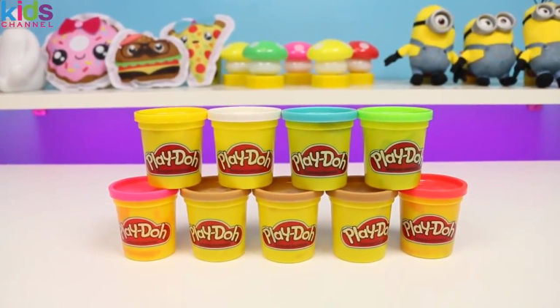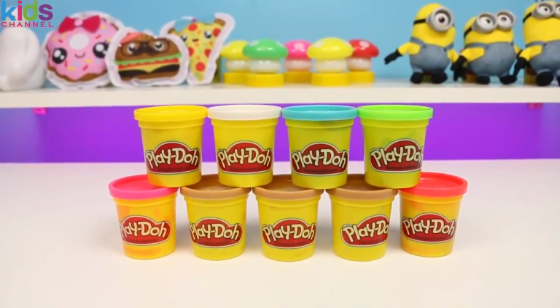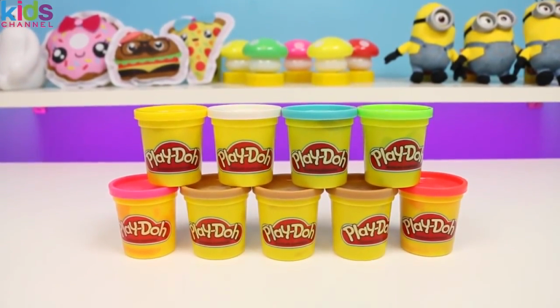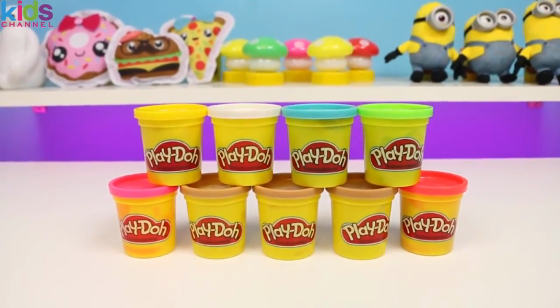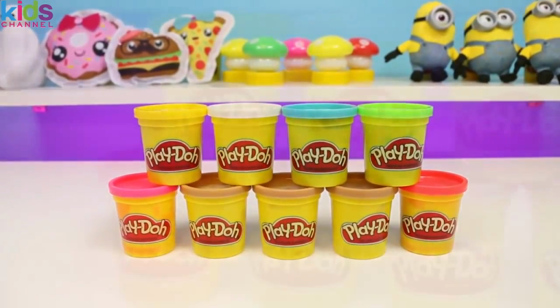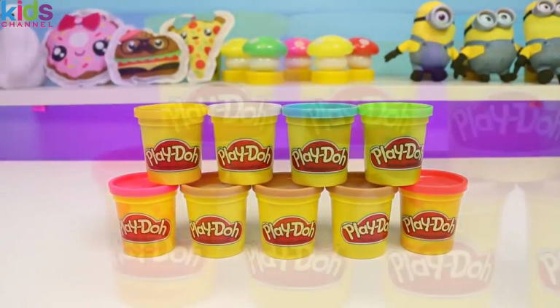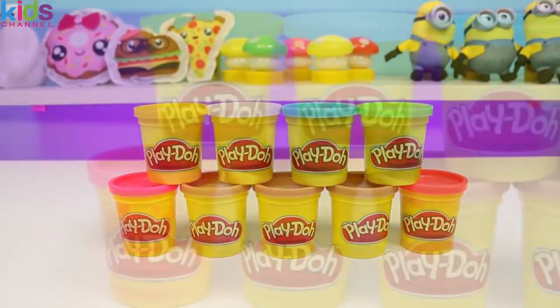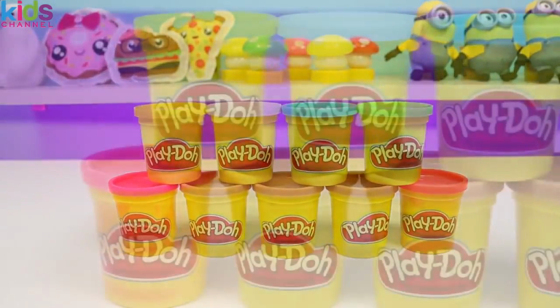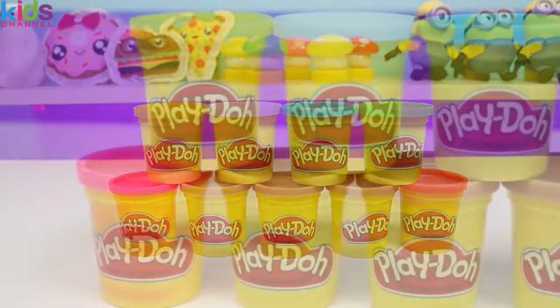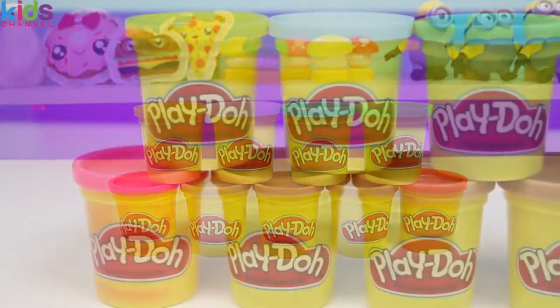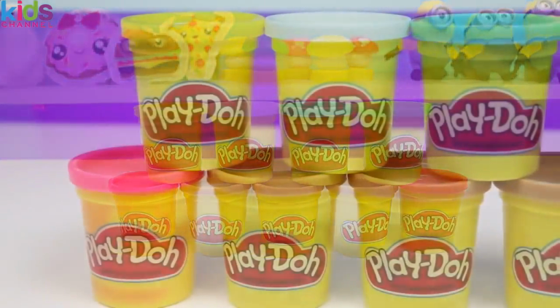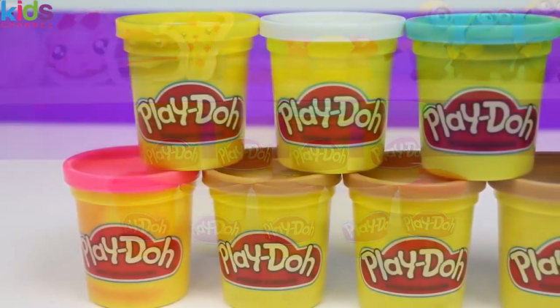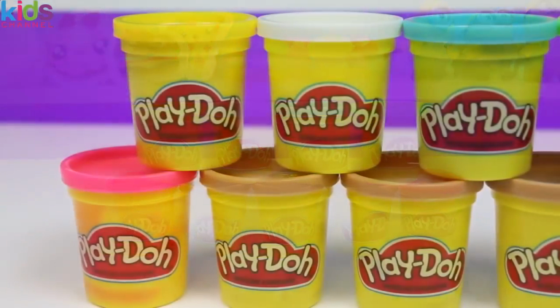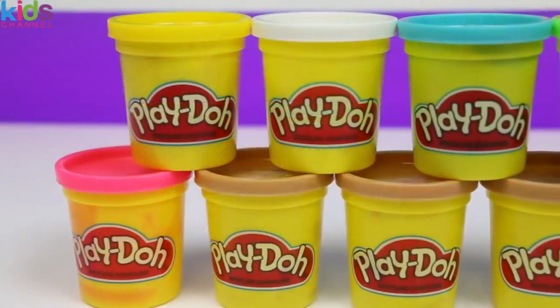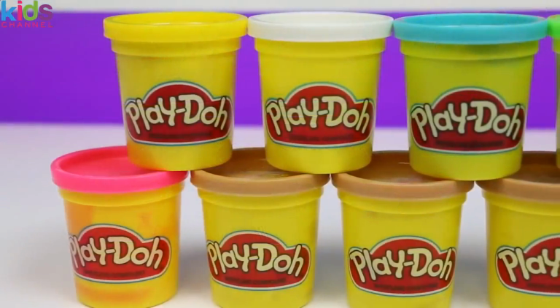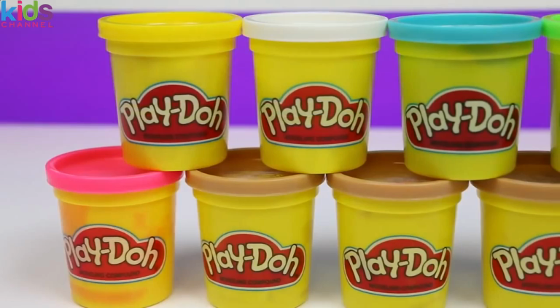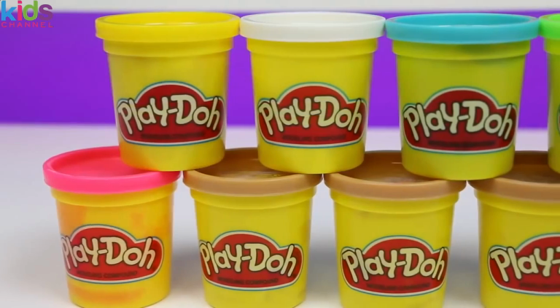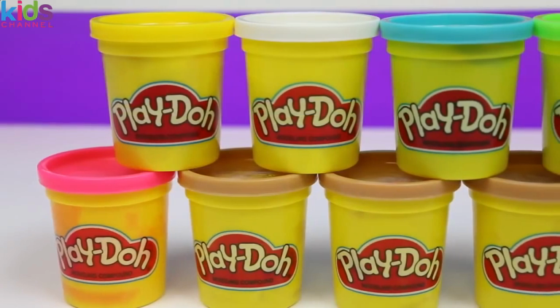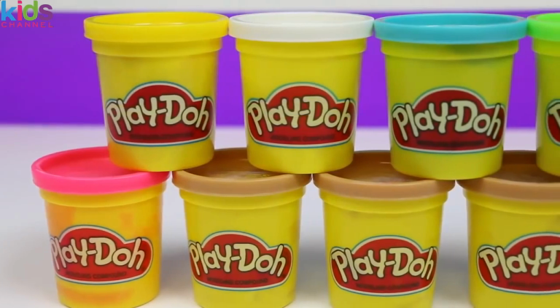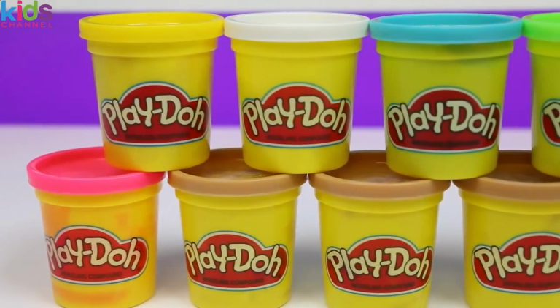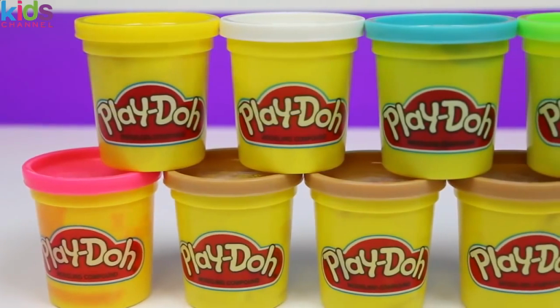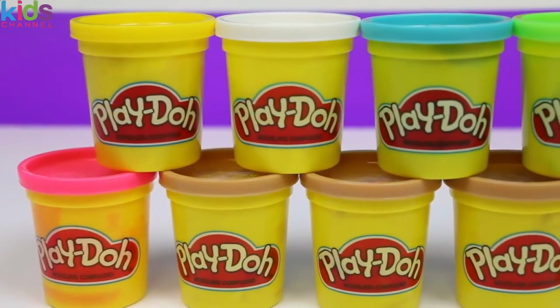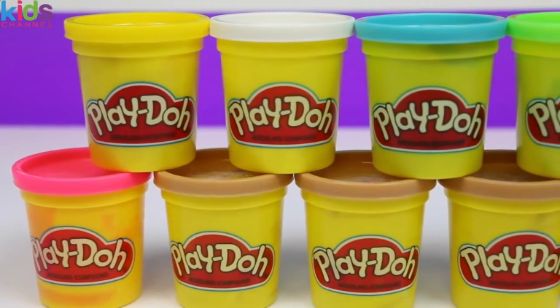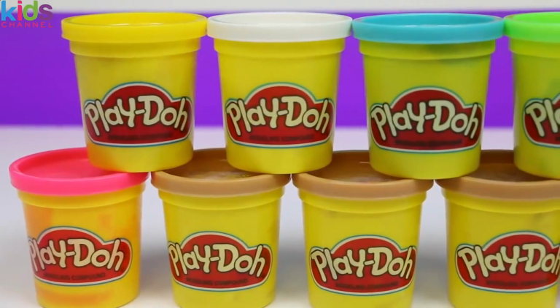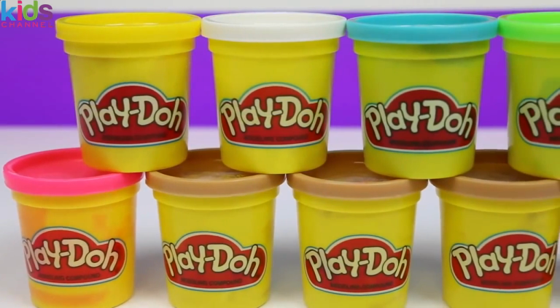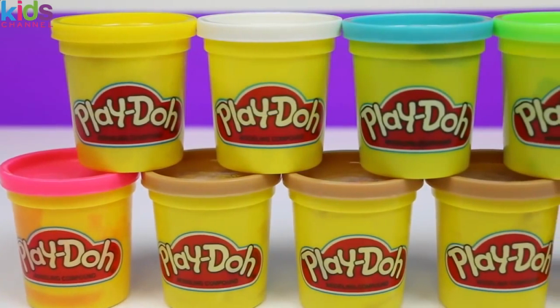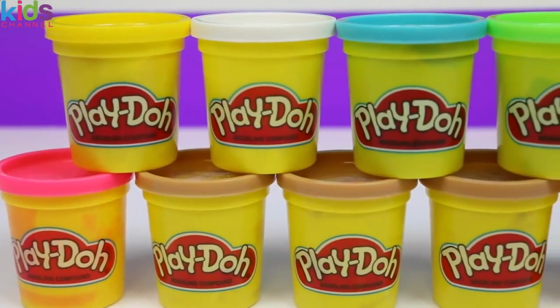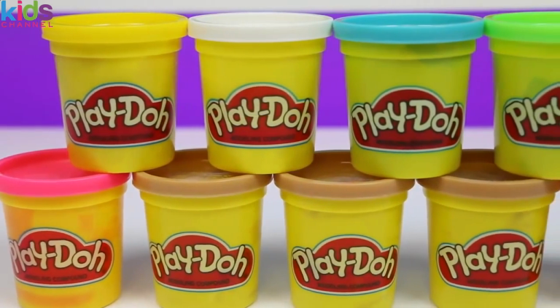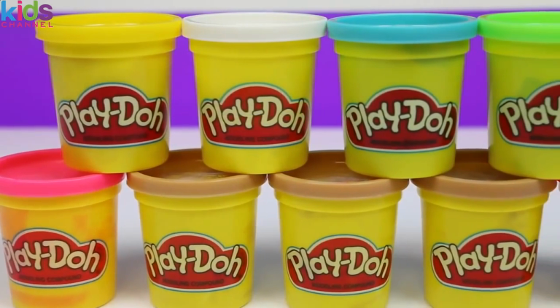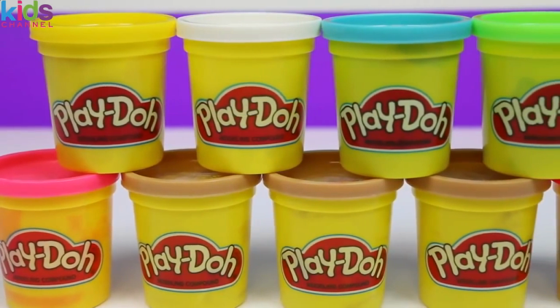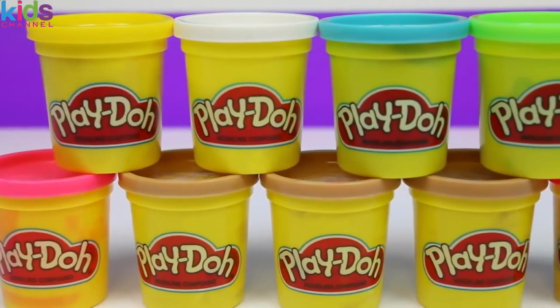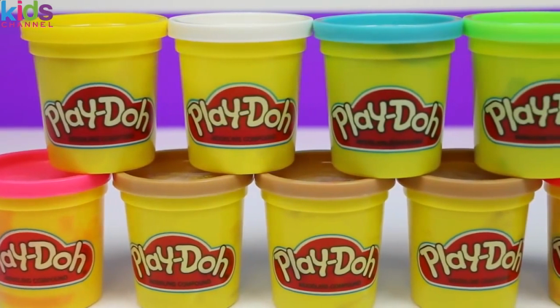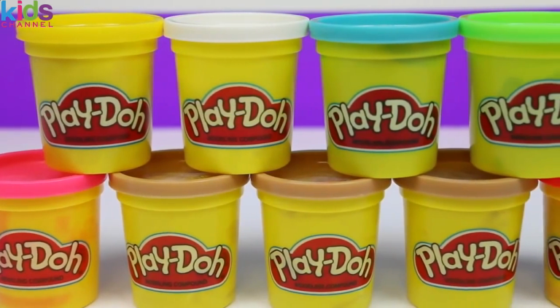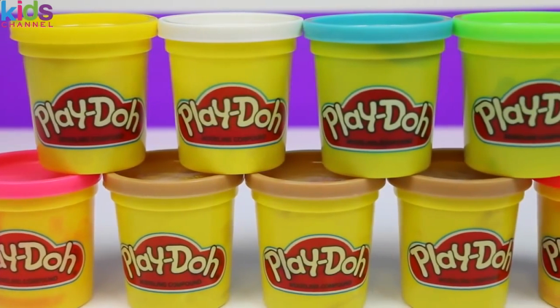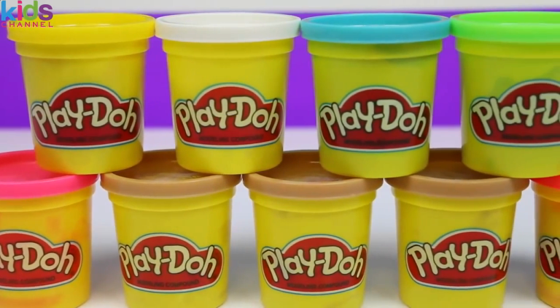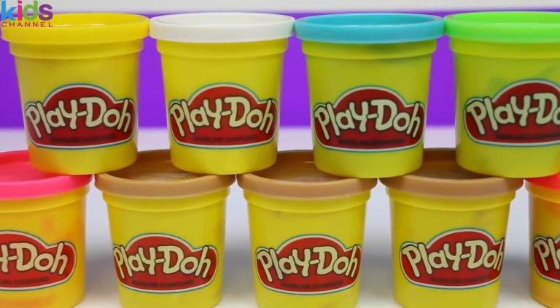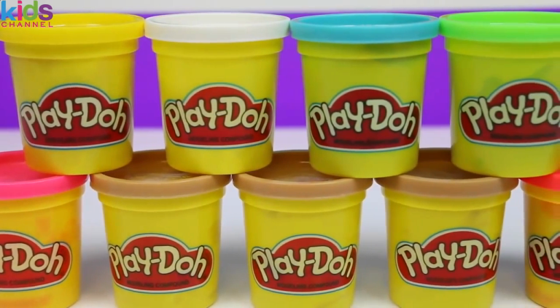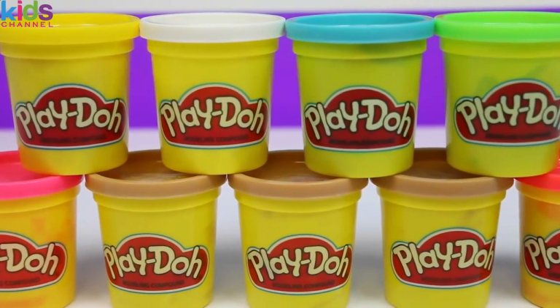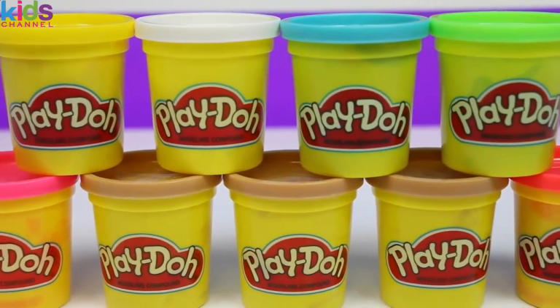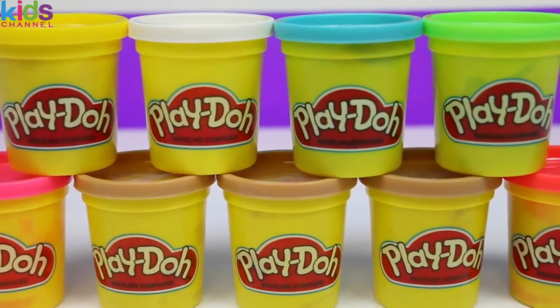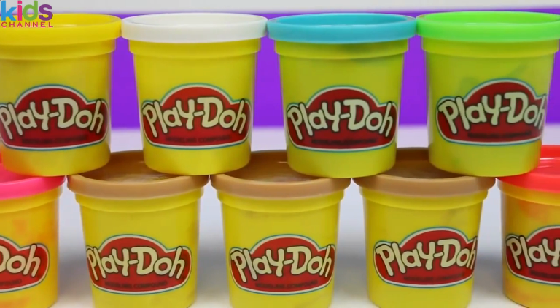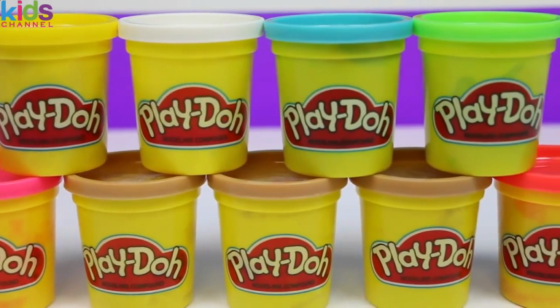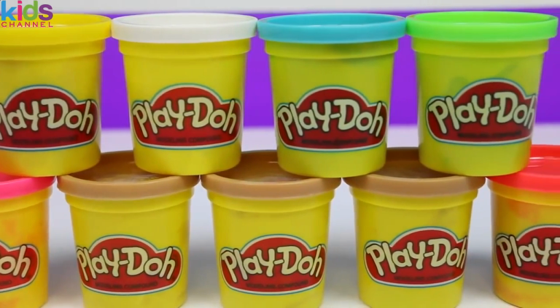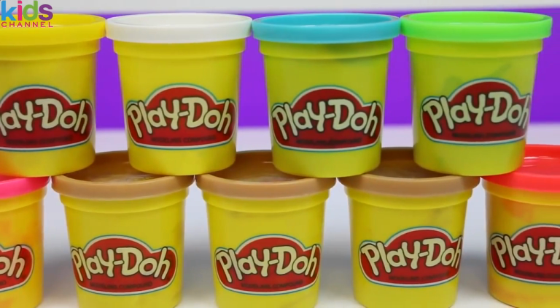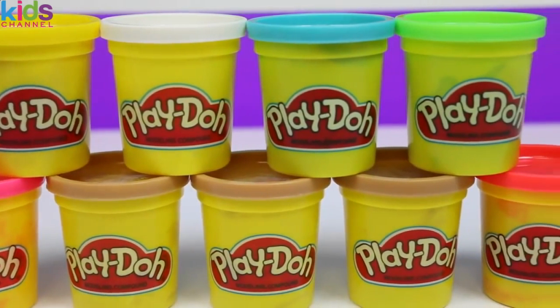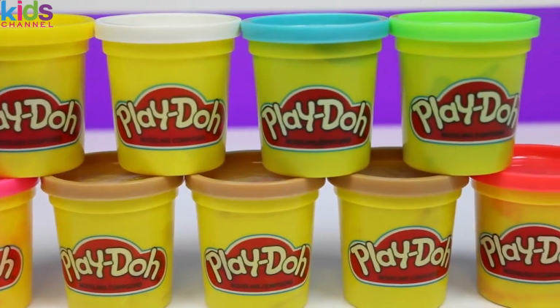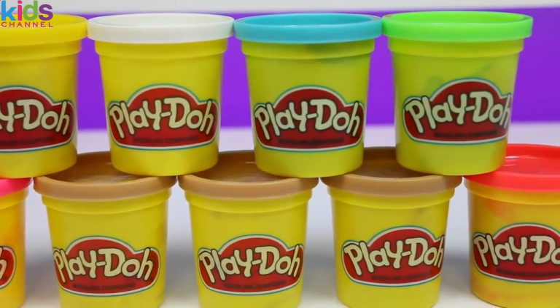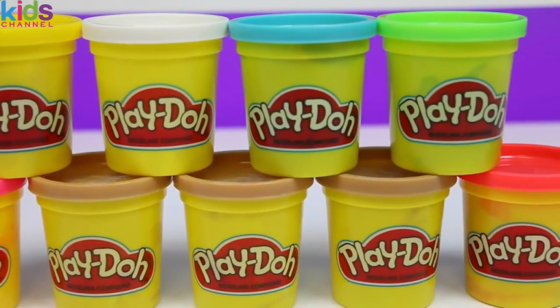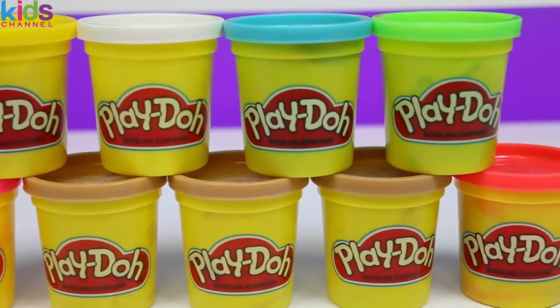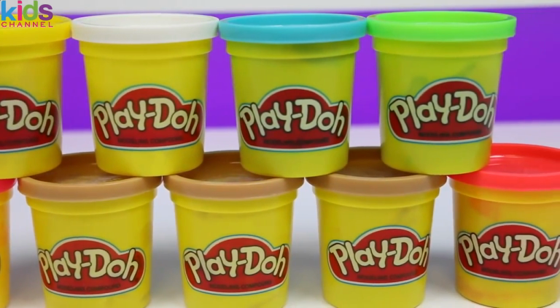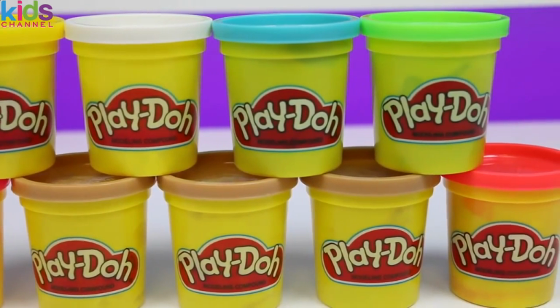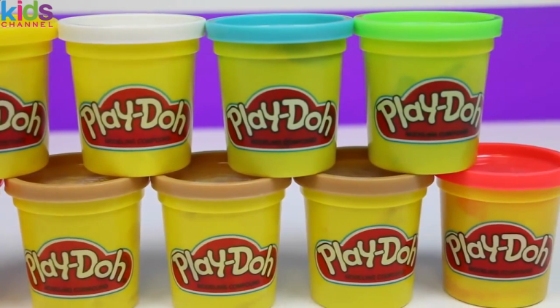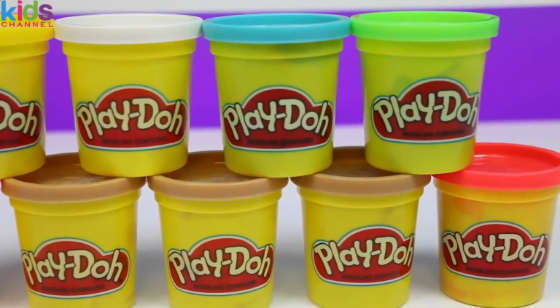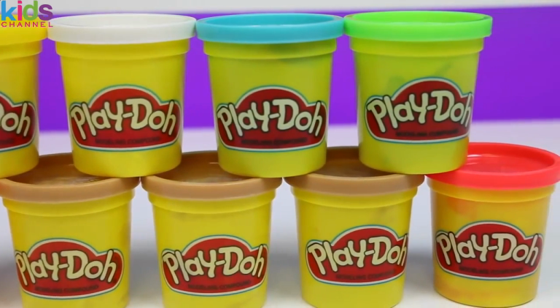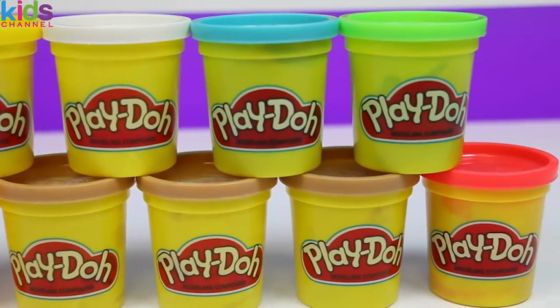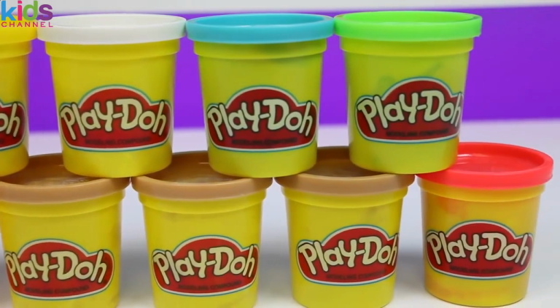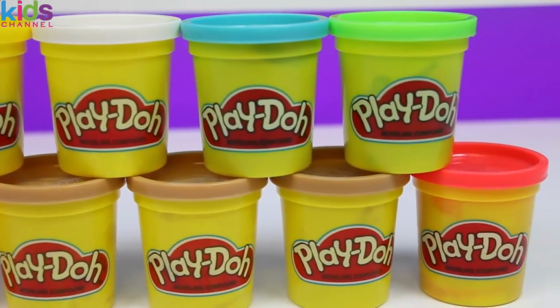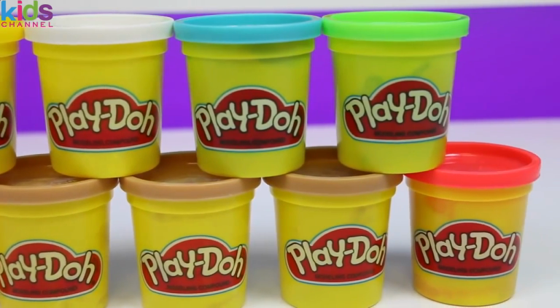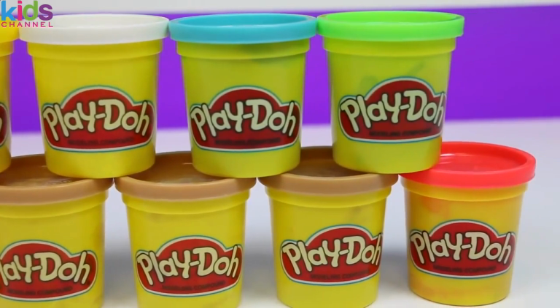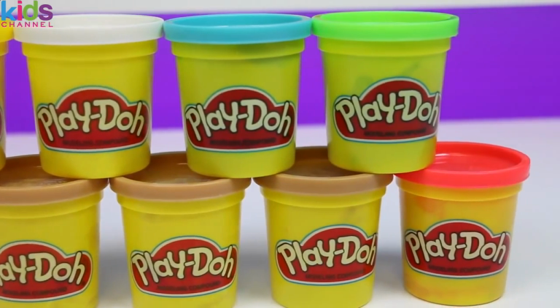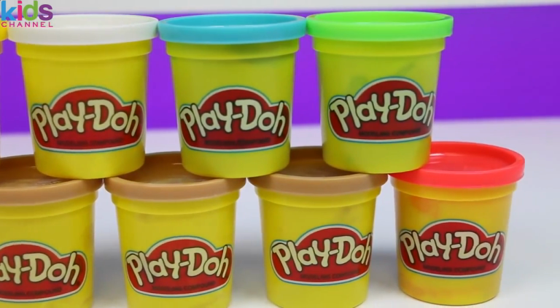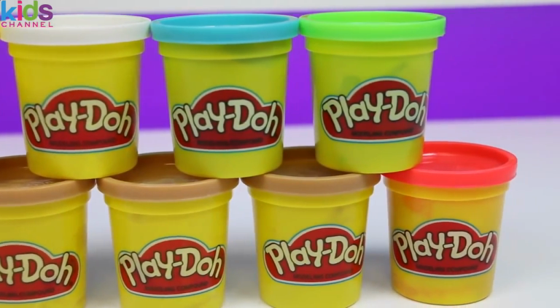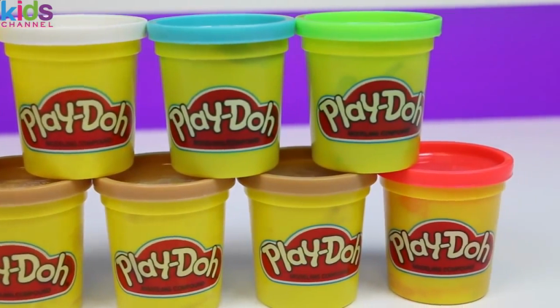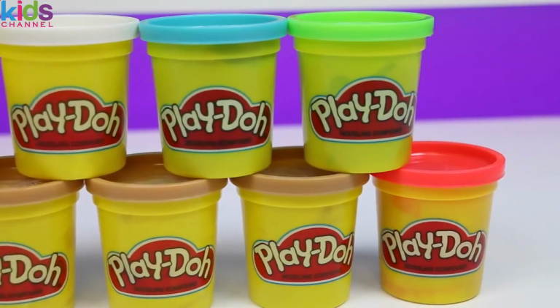We're going to need a bunch of colored Play-Doh: pink, yellow, white, brown, blue, green, and red.